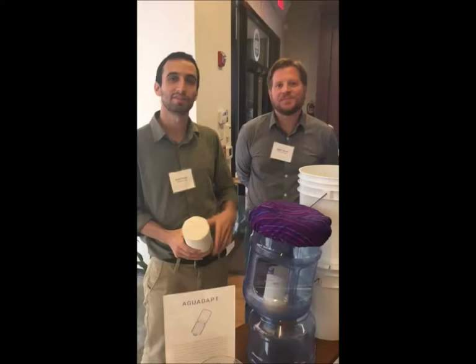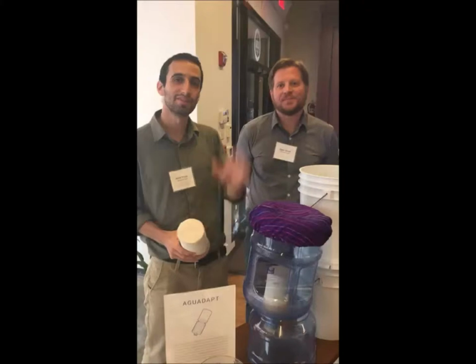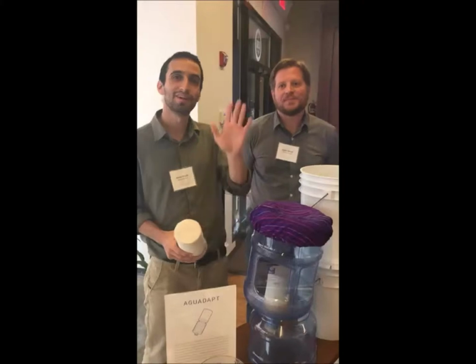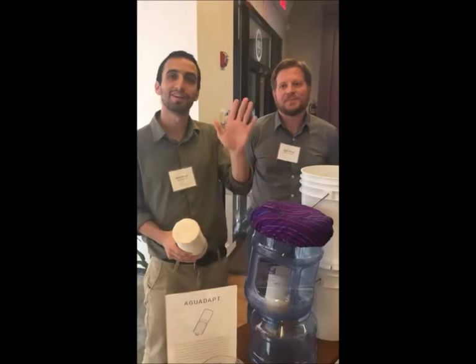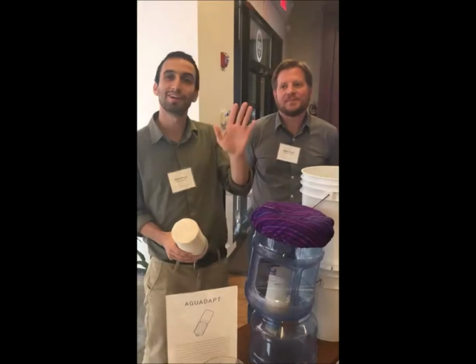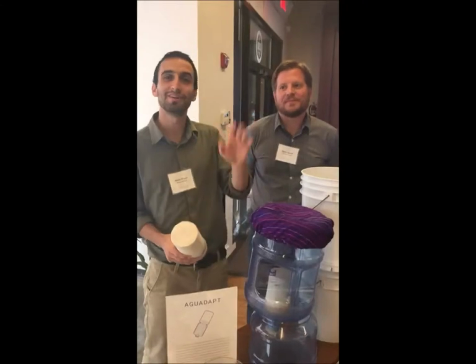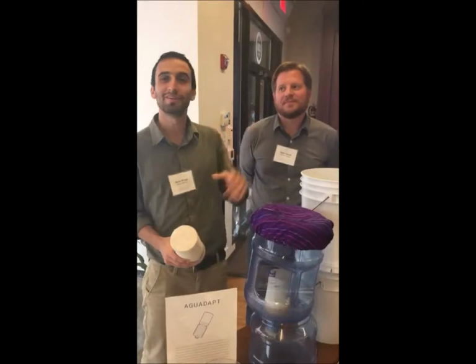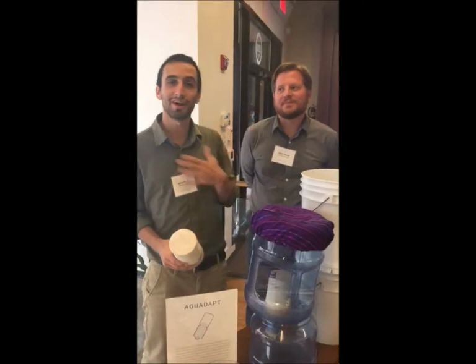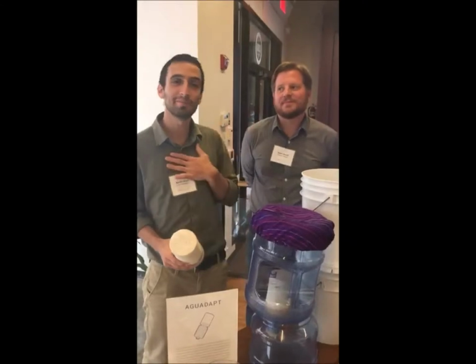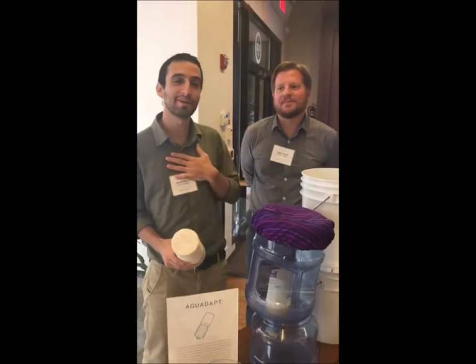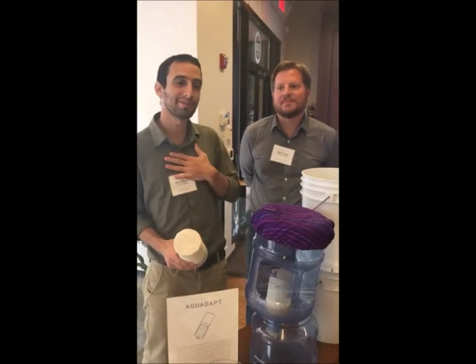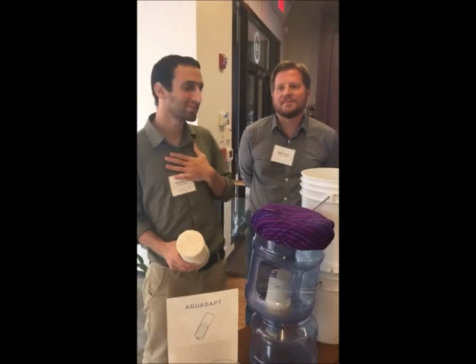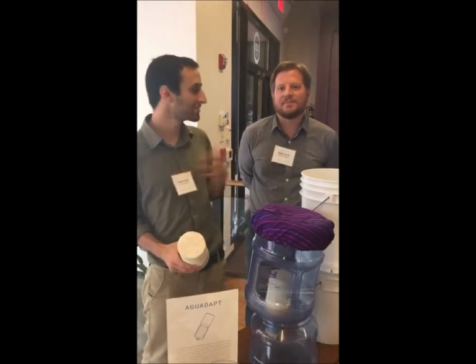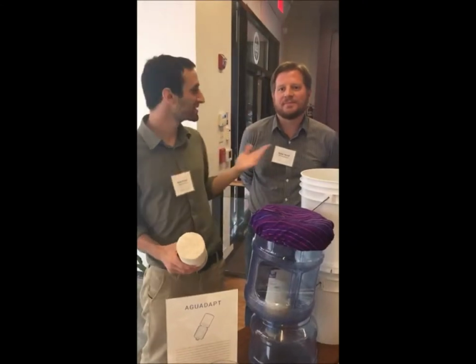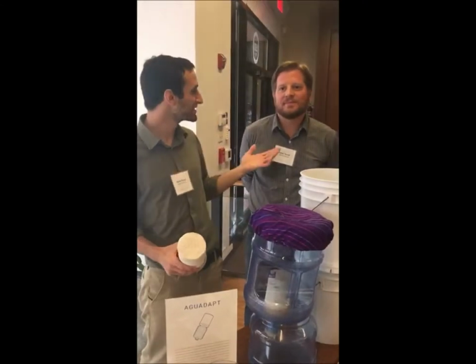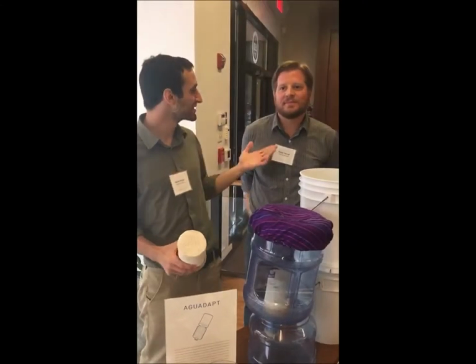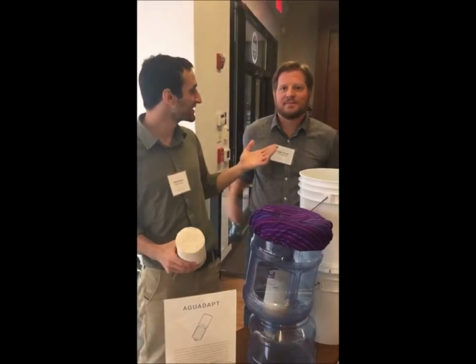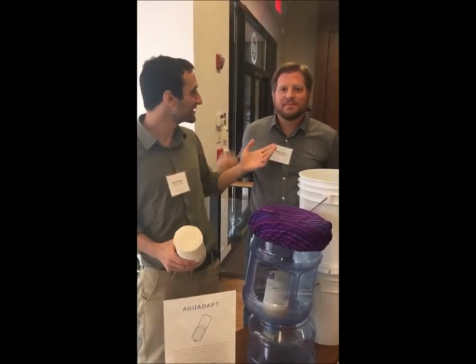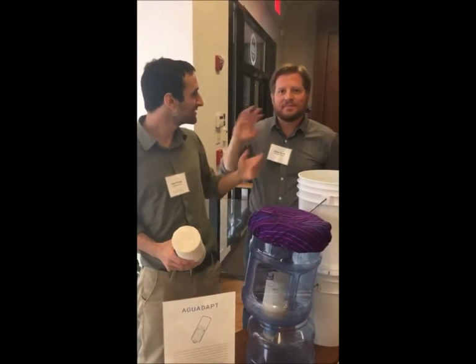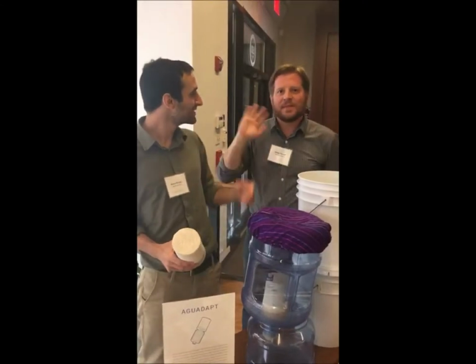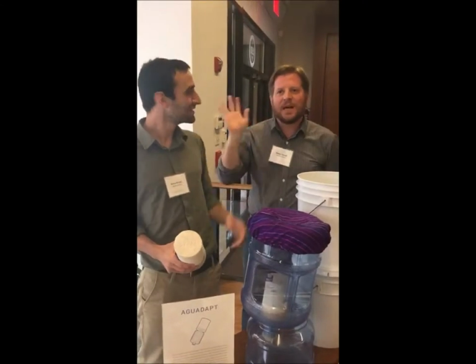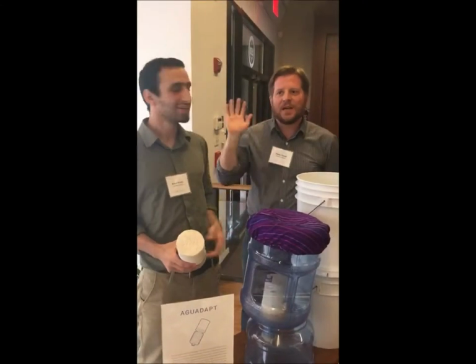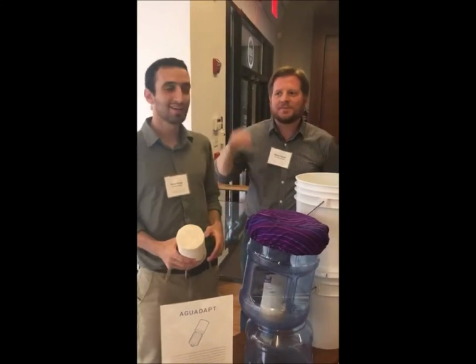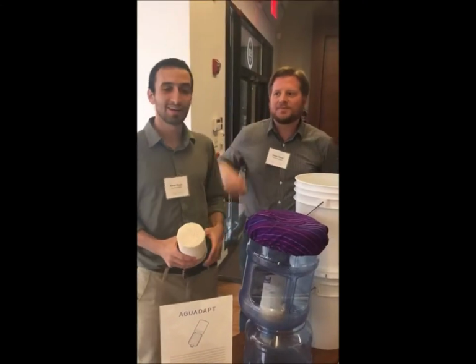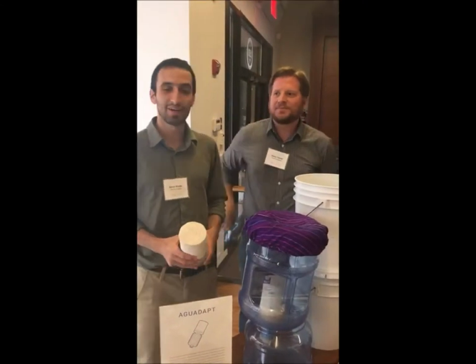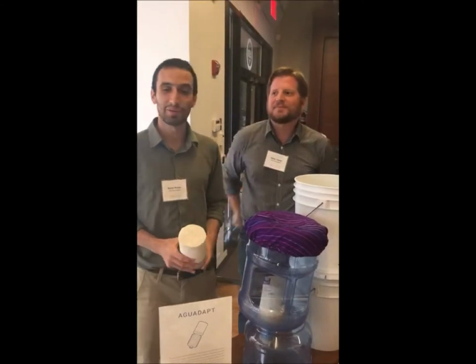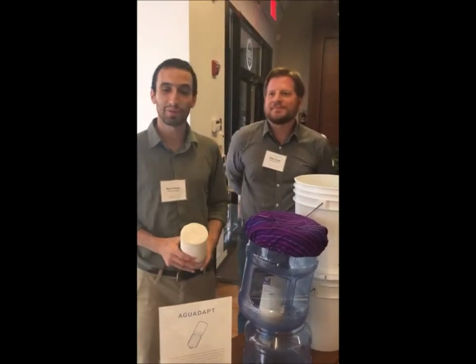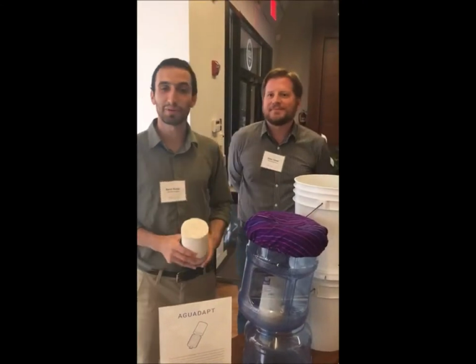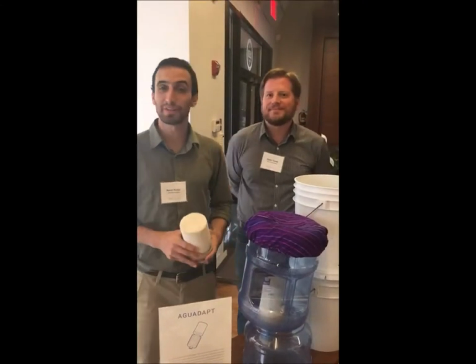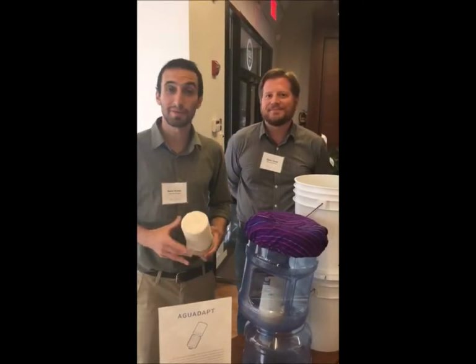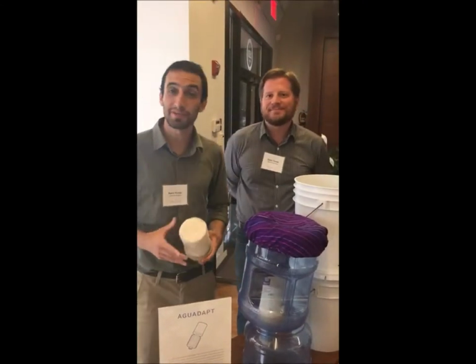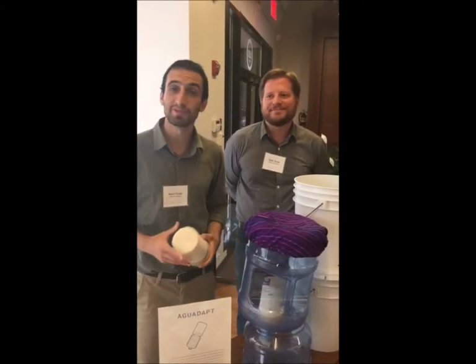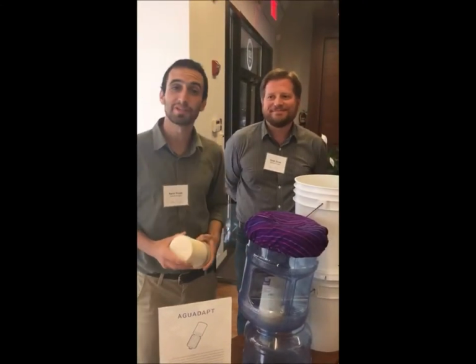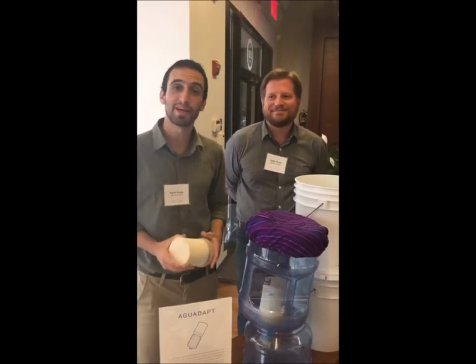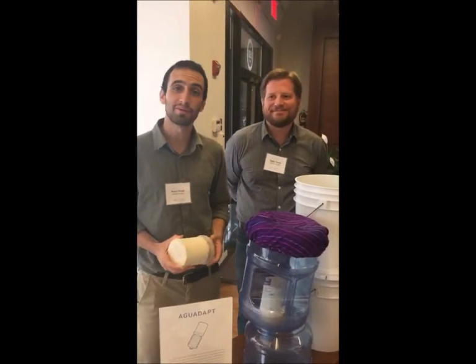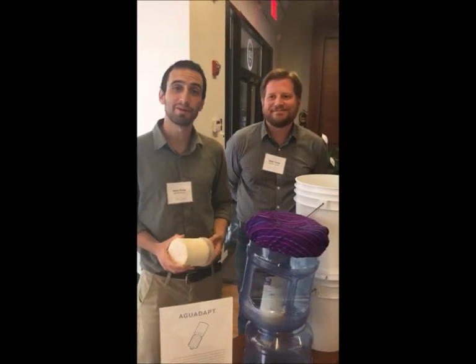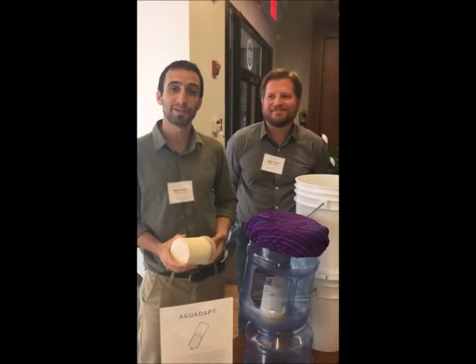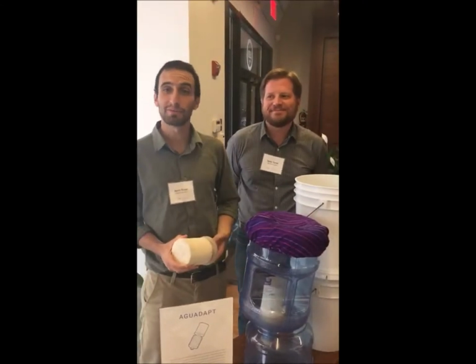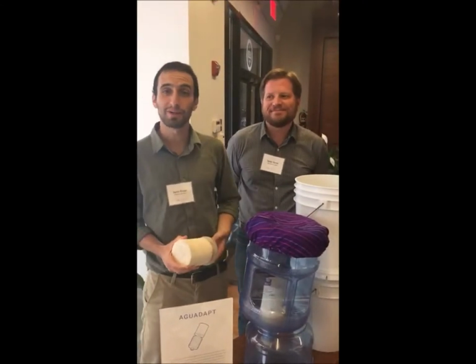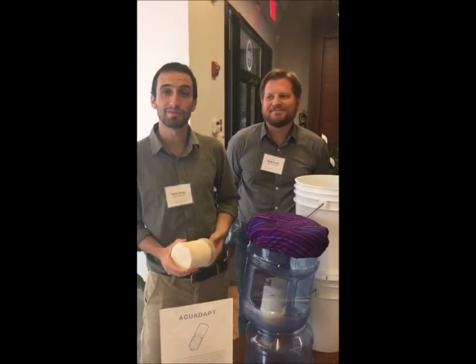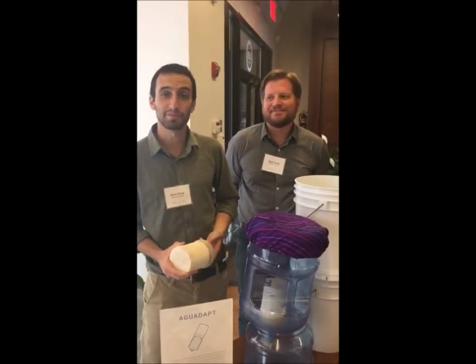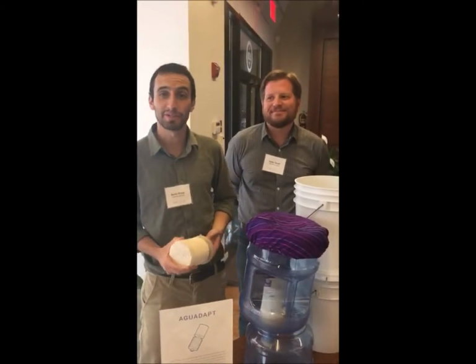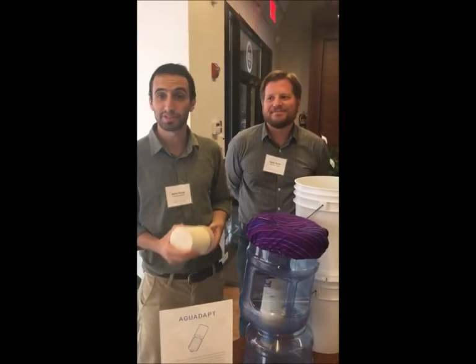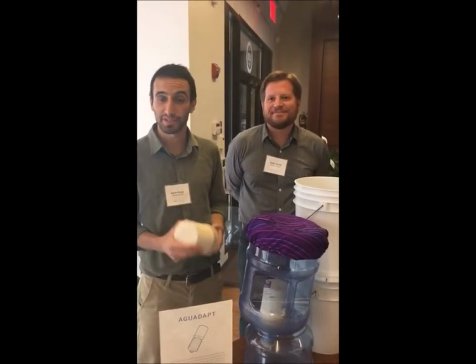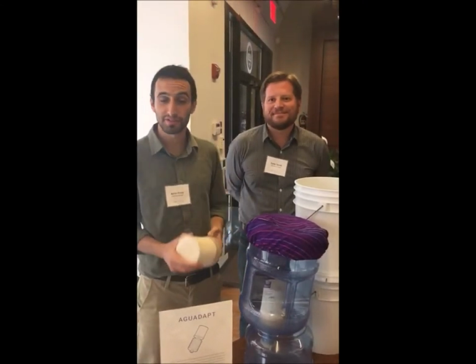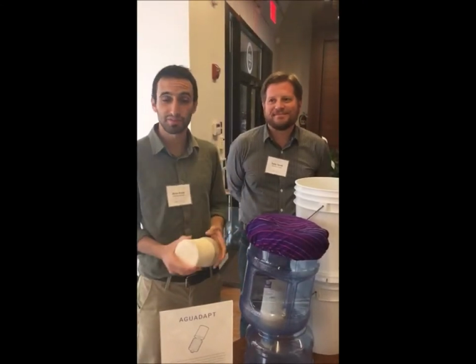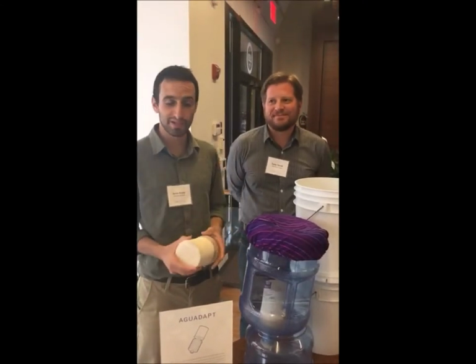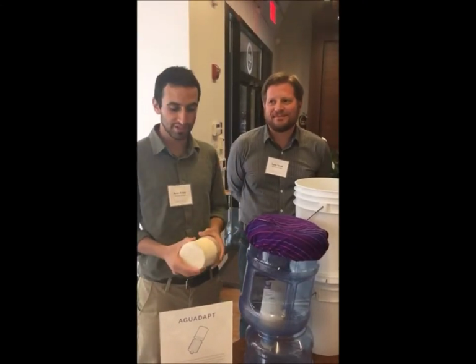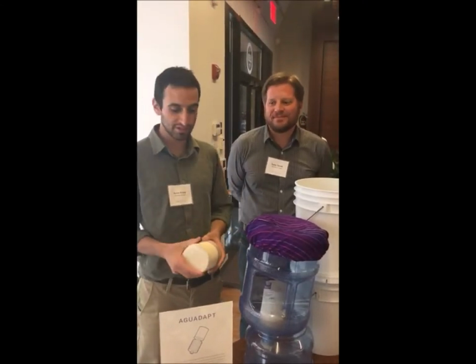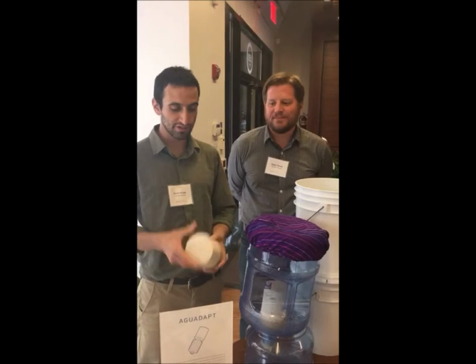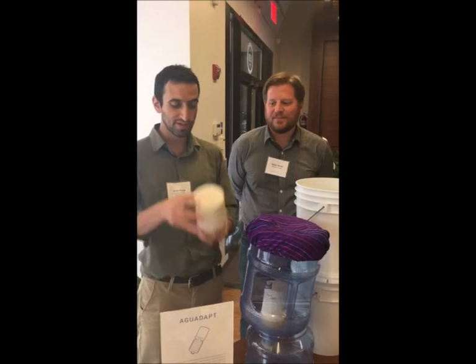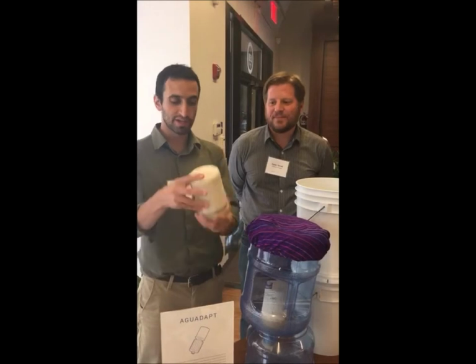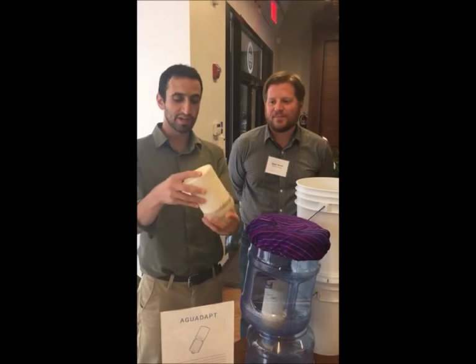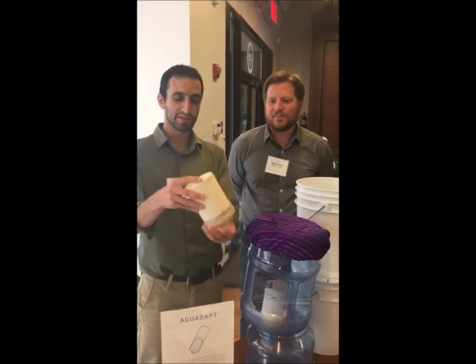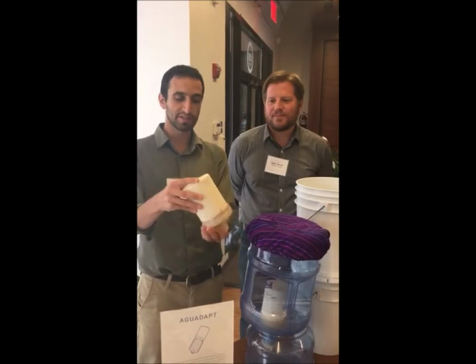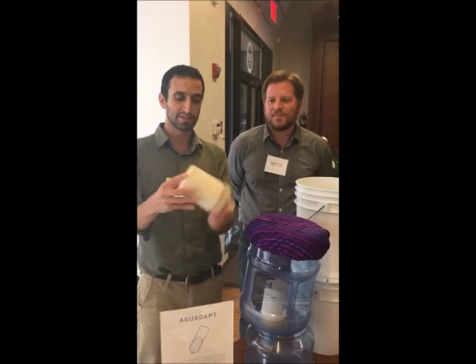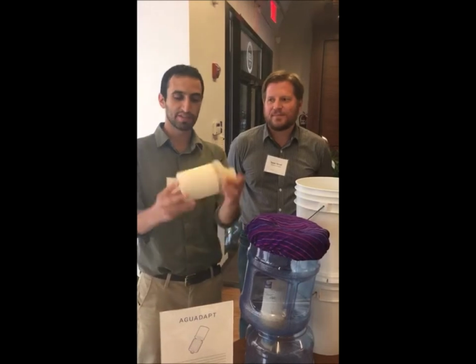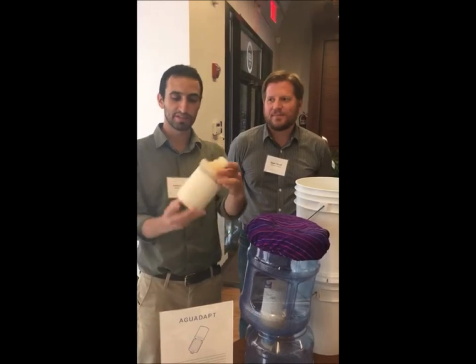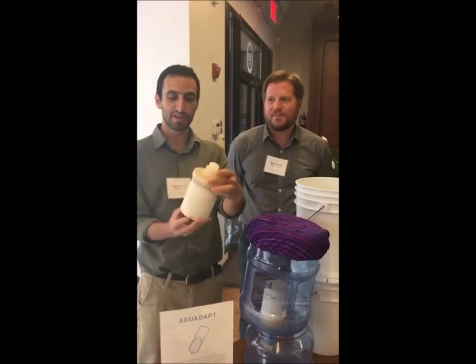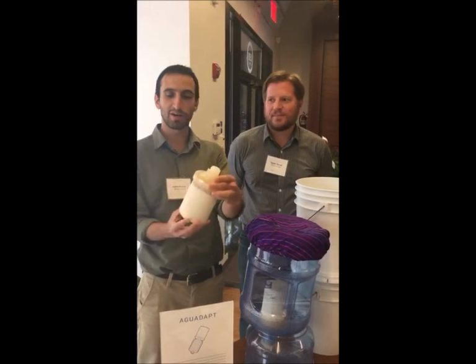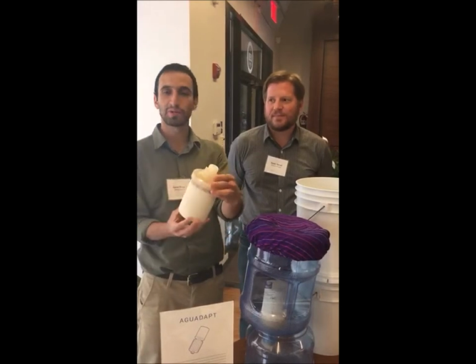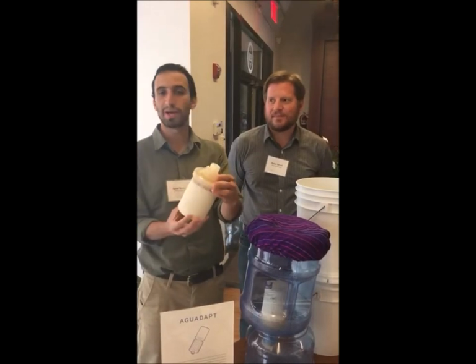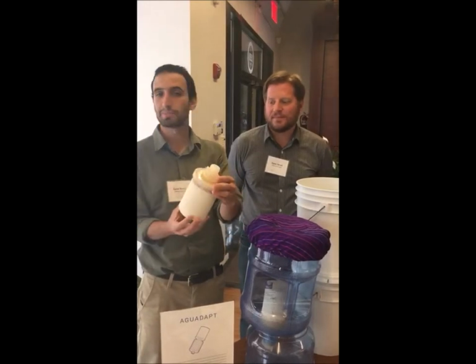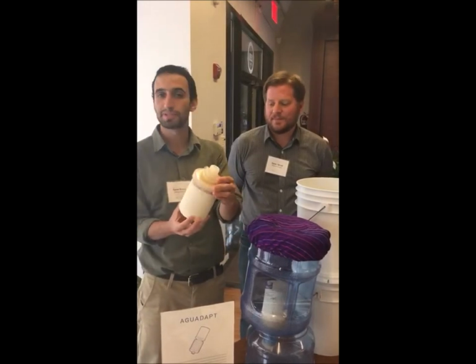Hello, I'm Aaron. This is Dylan. We work with Caminos de Agua, a non-profit based in Central Mexico, and this is Aguadapt.